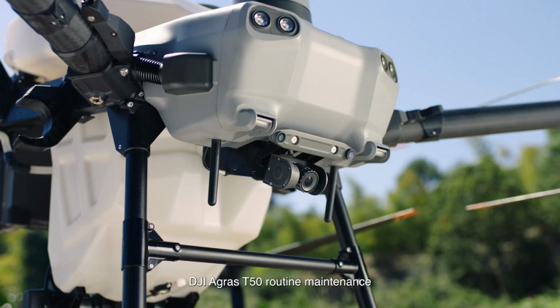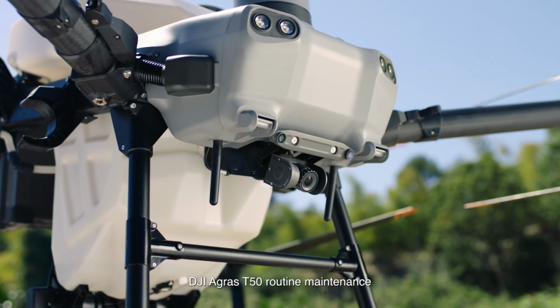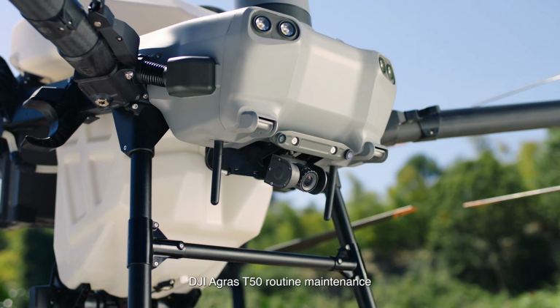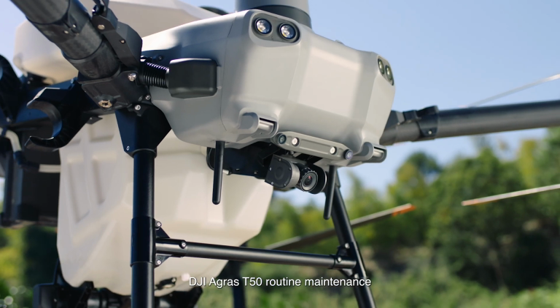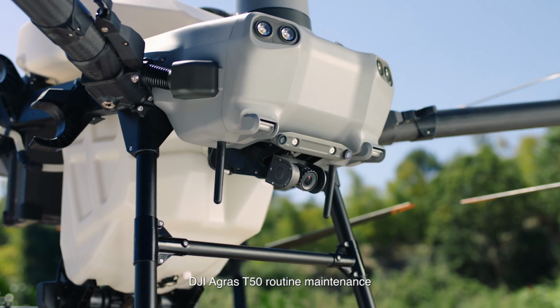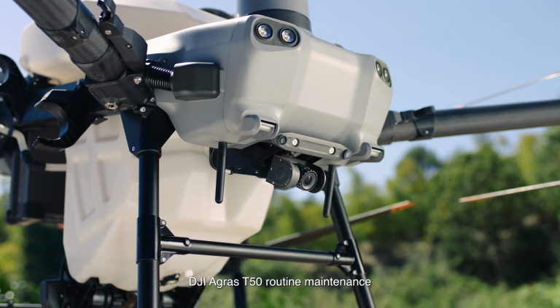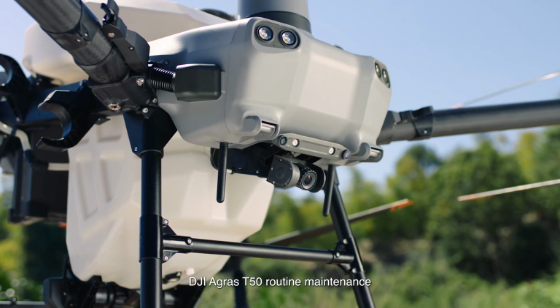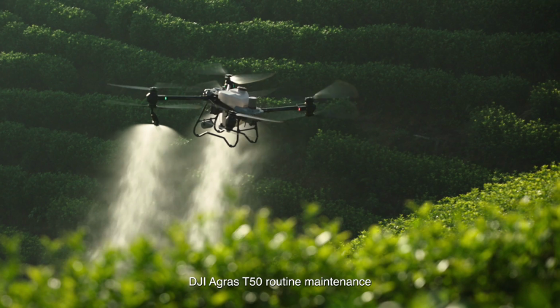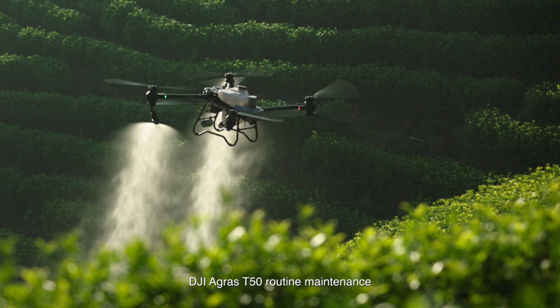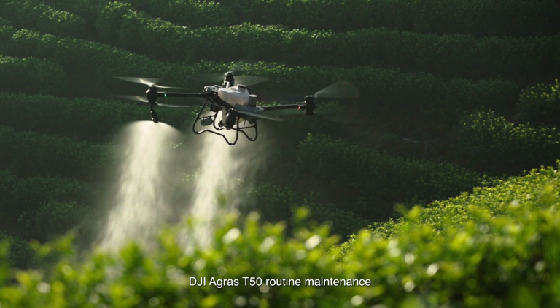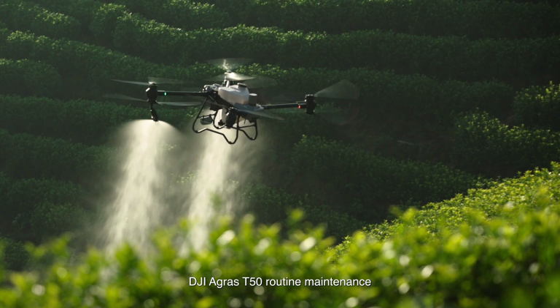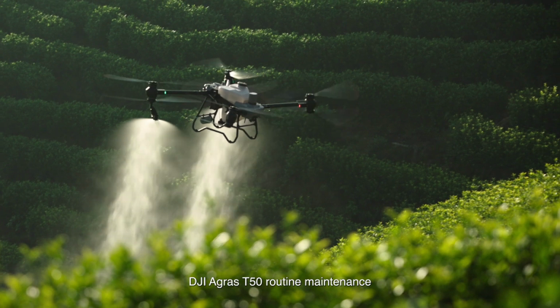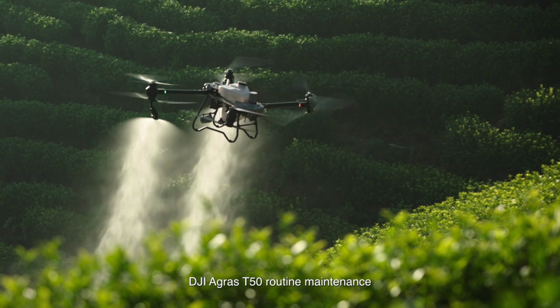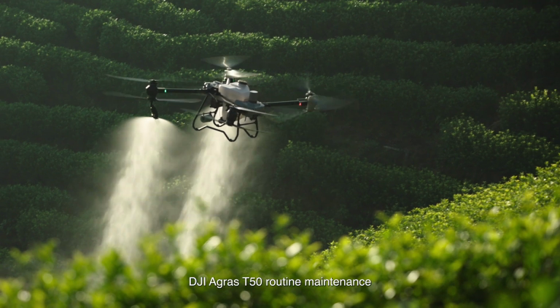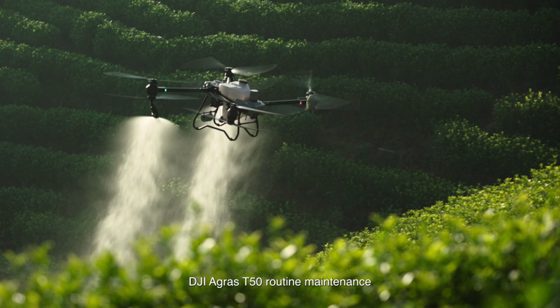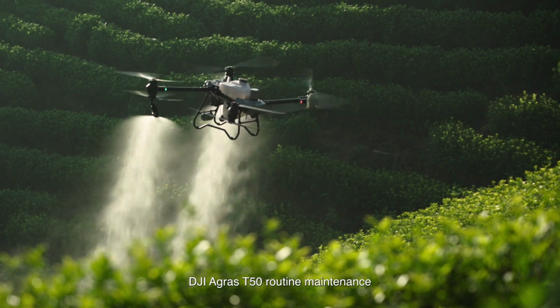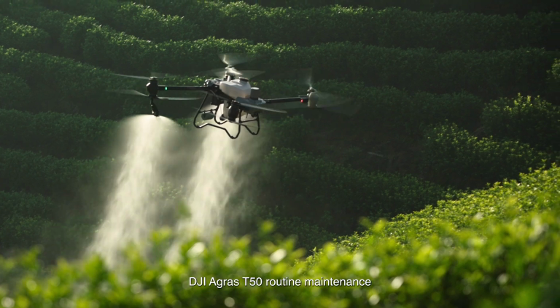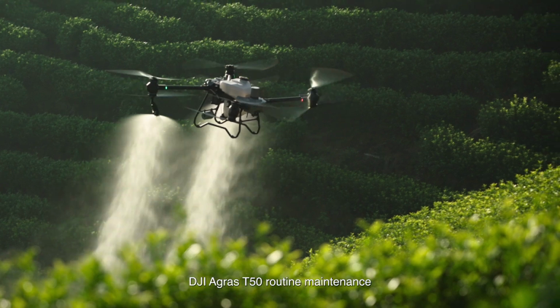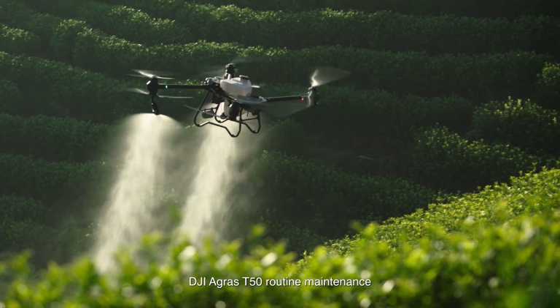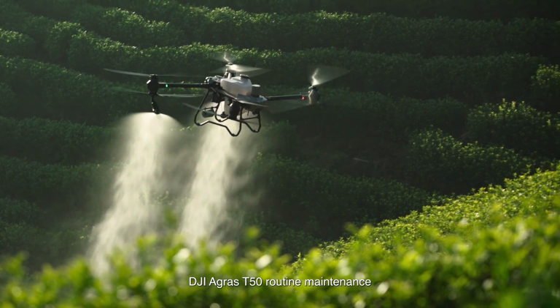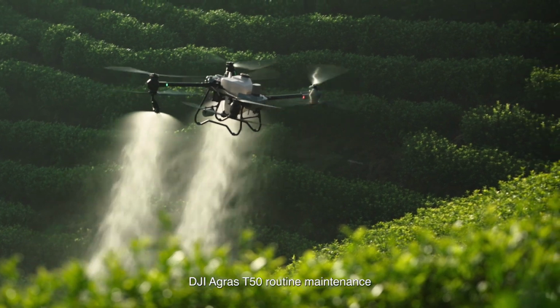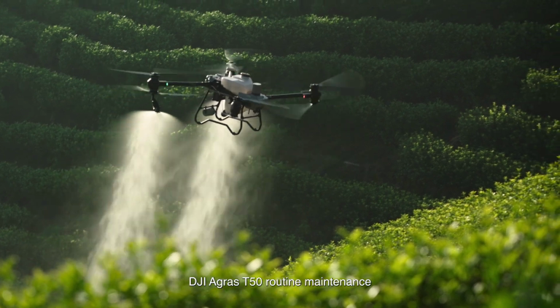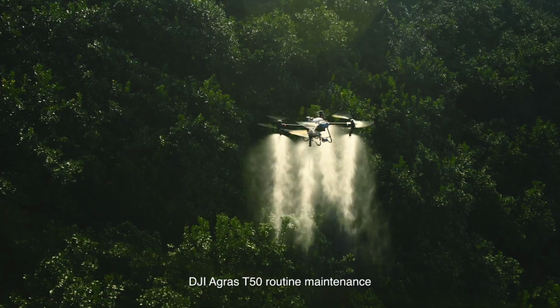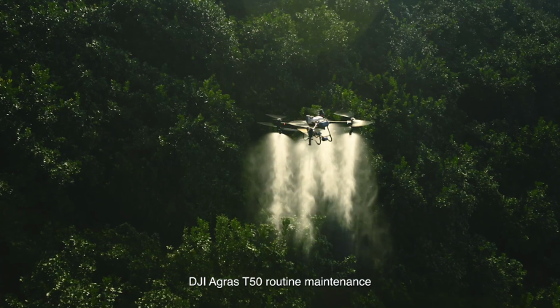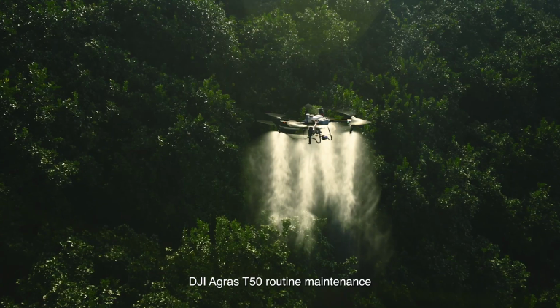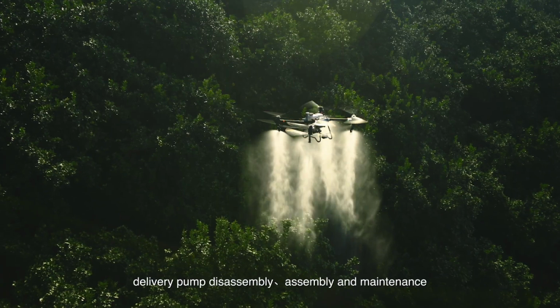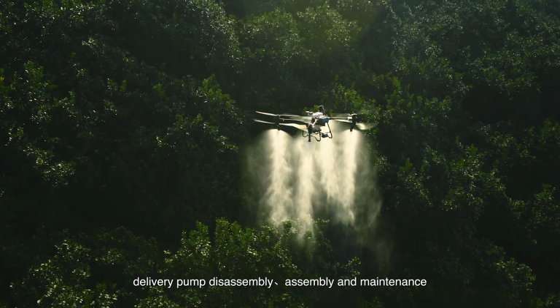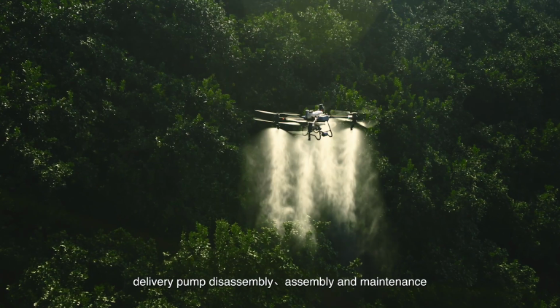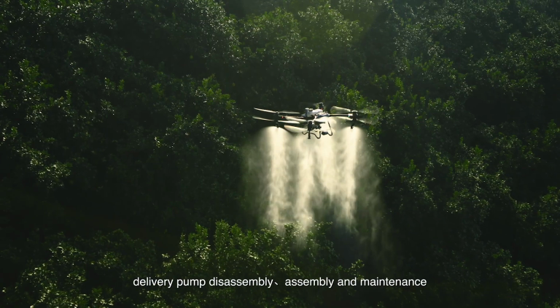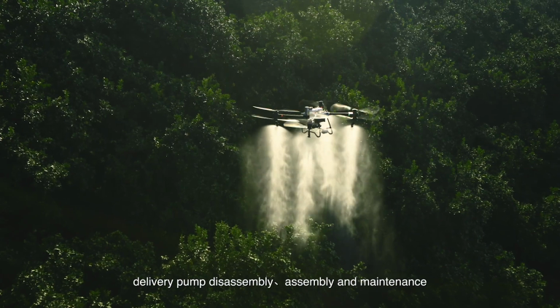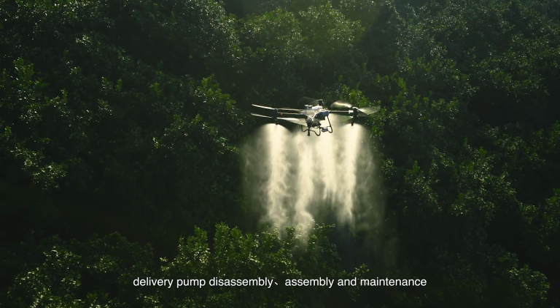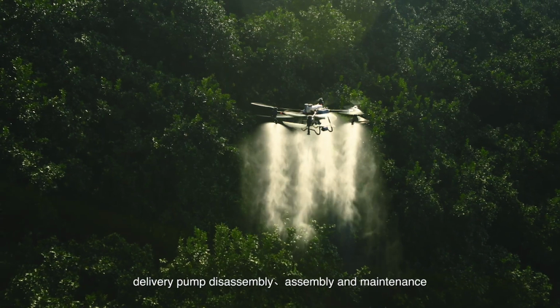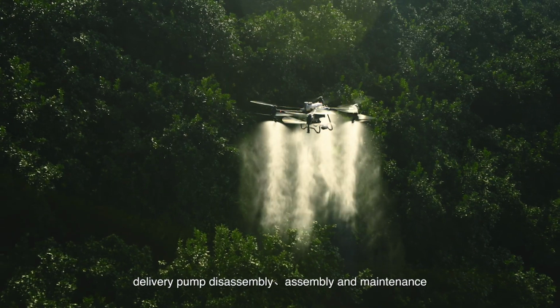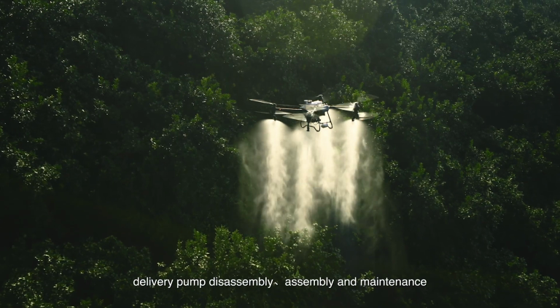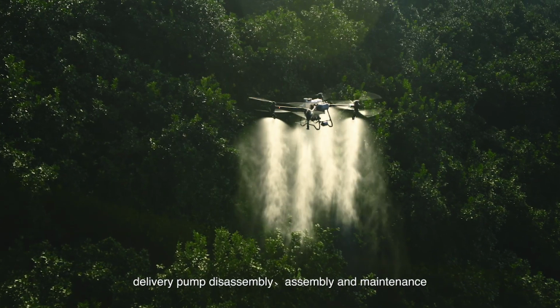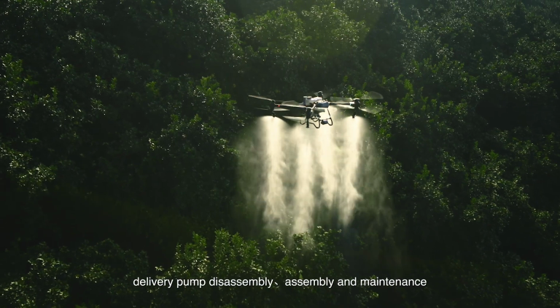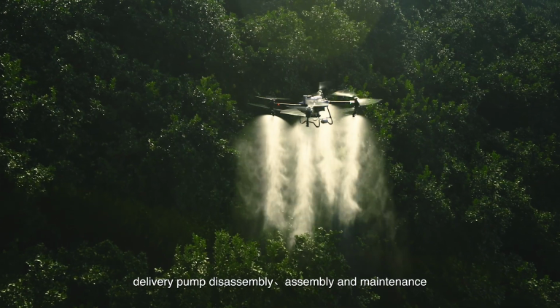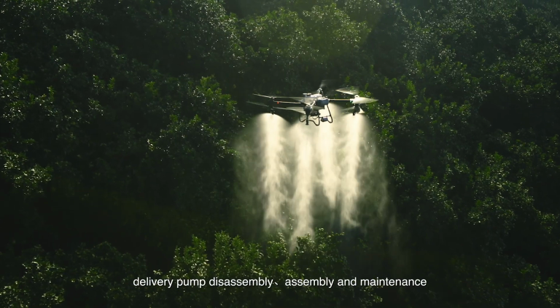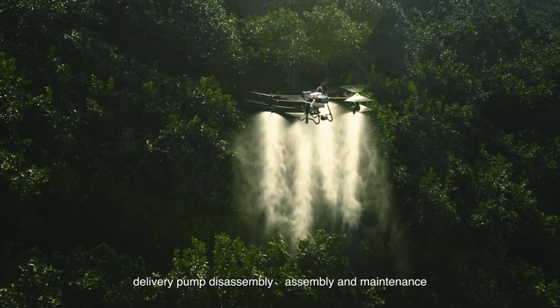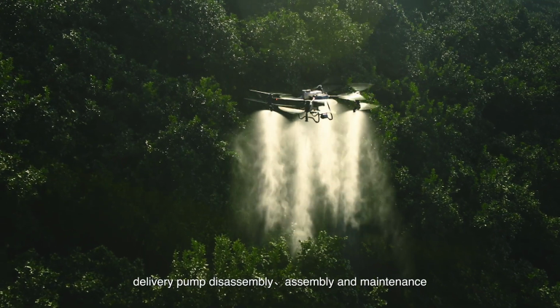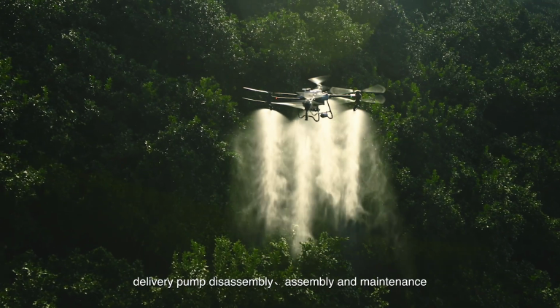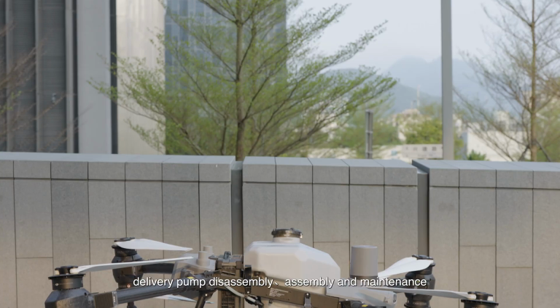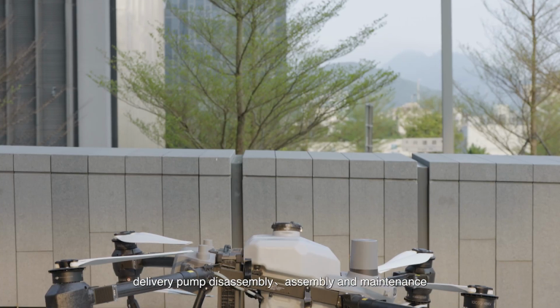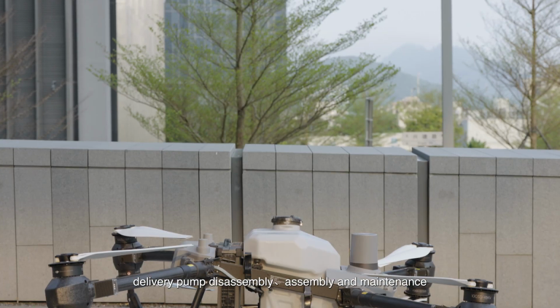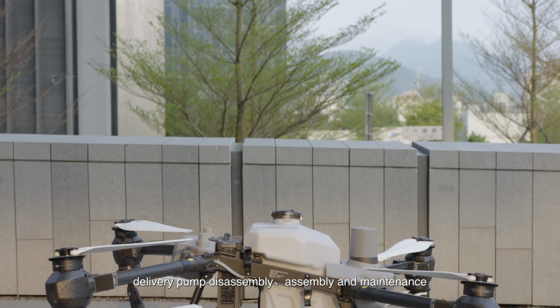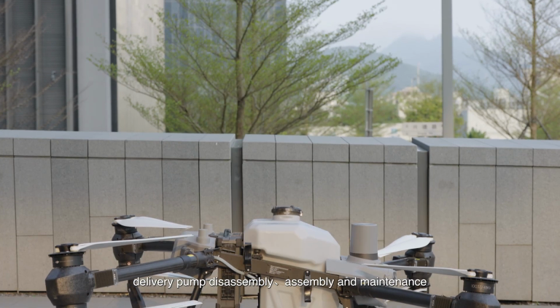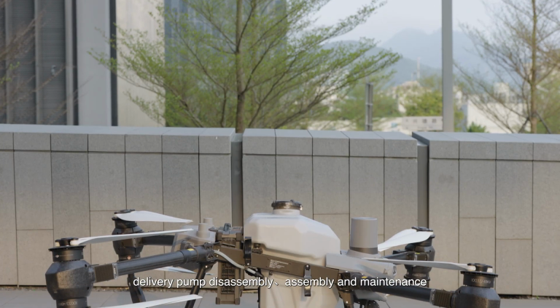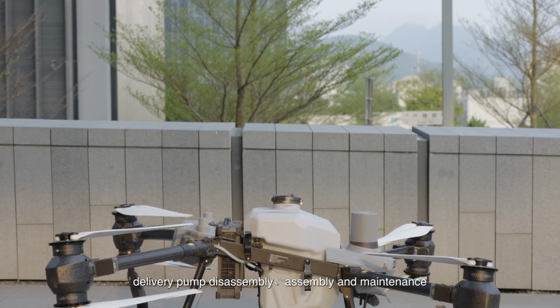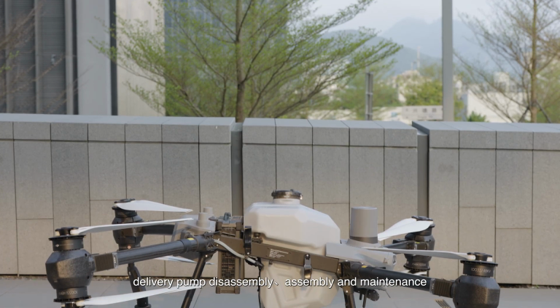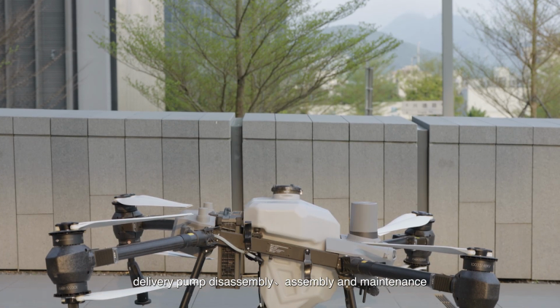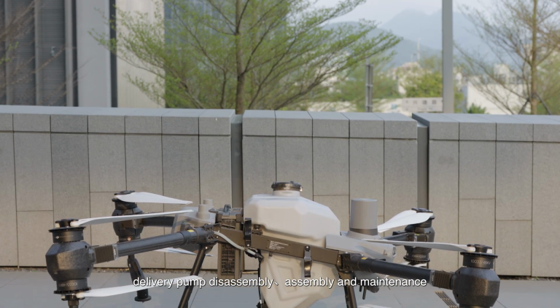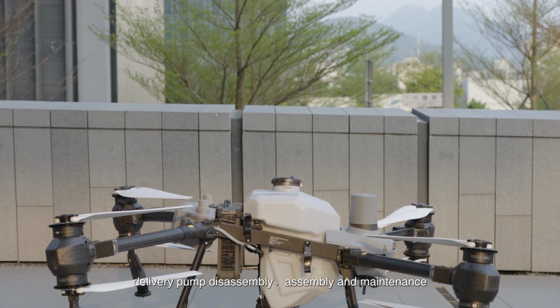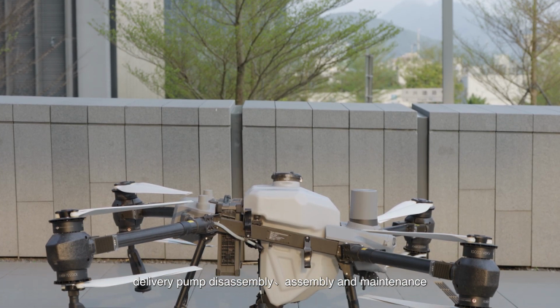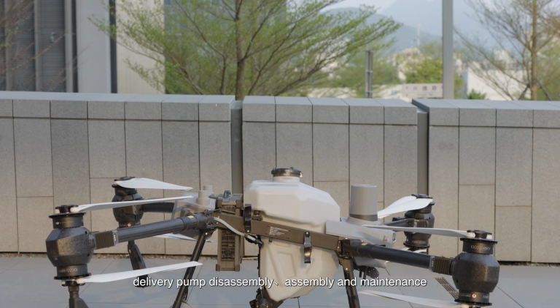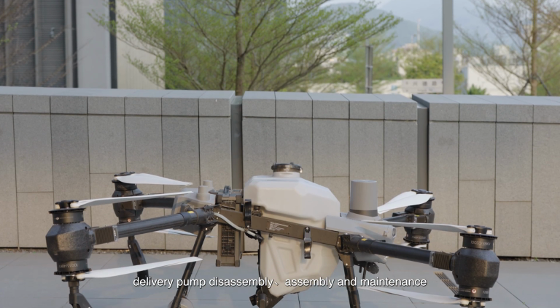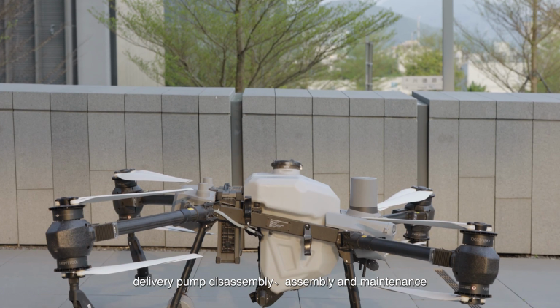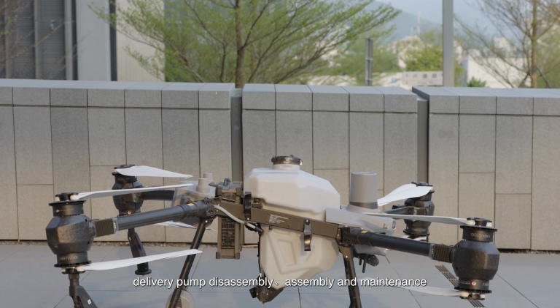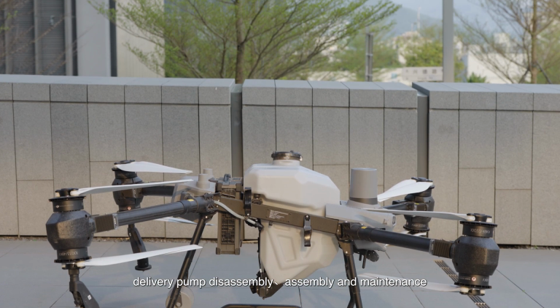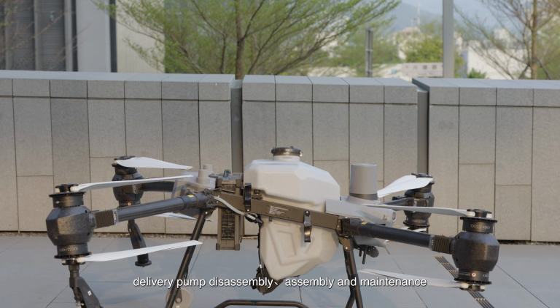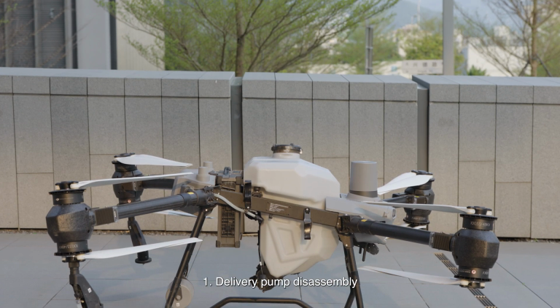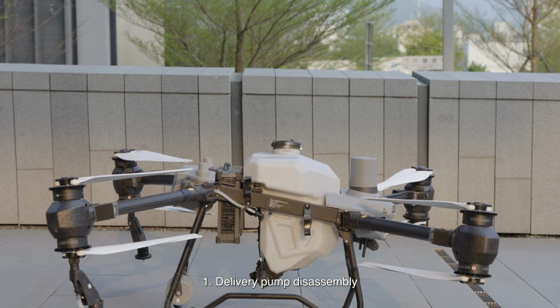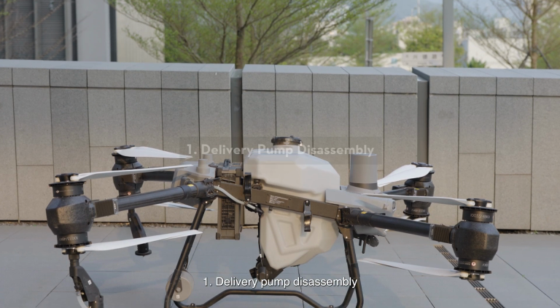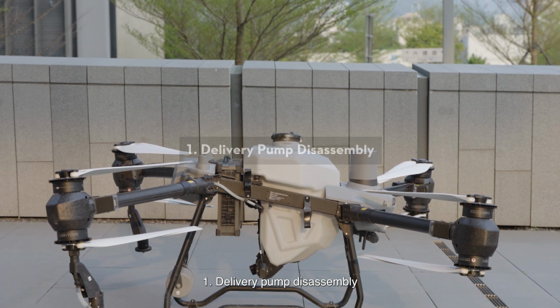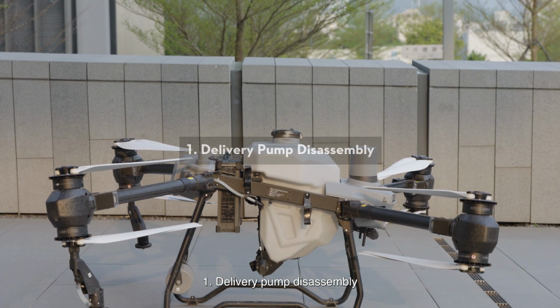DJI AGRAS T-50 Routine Maintenance: Delivery Pump Disassembly, Assembly, and Maintenance.